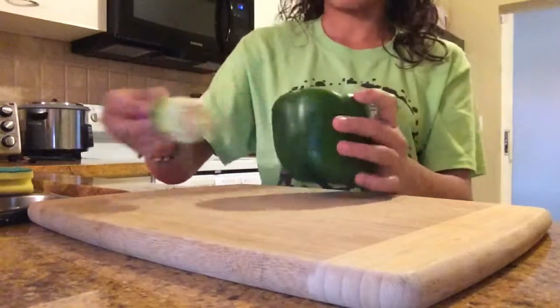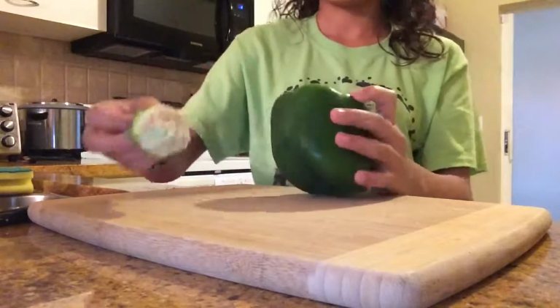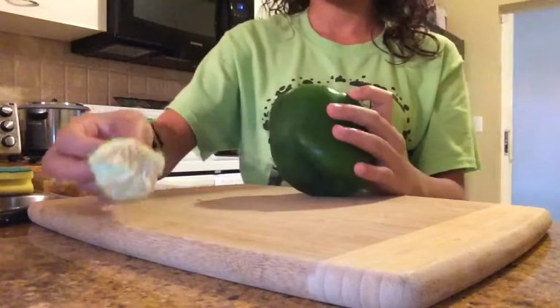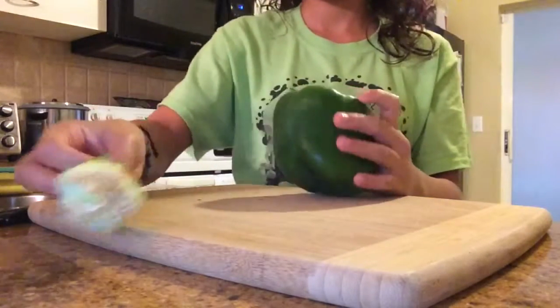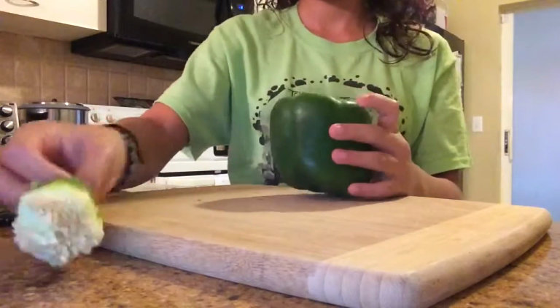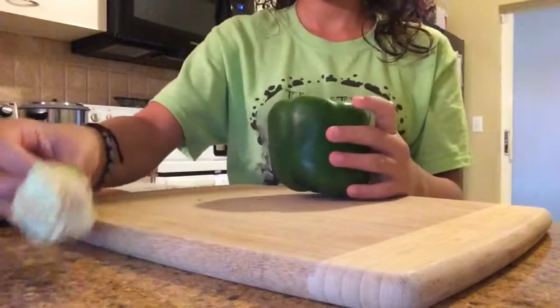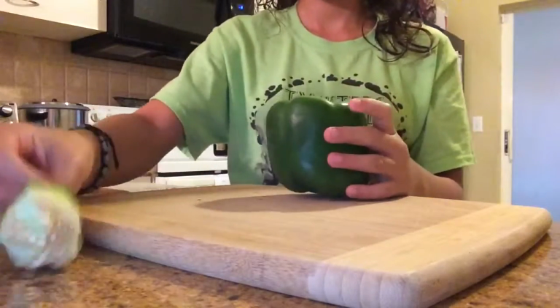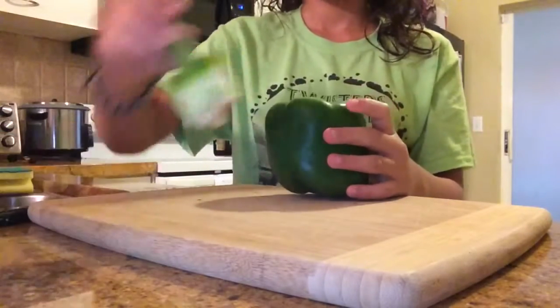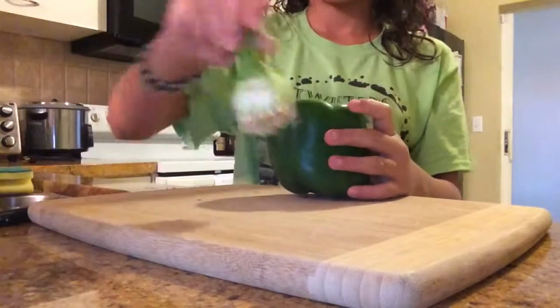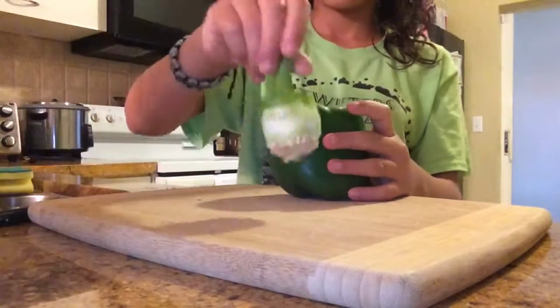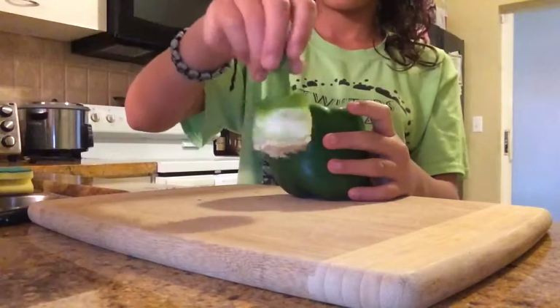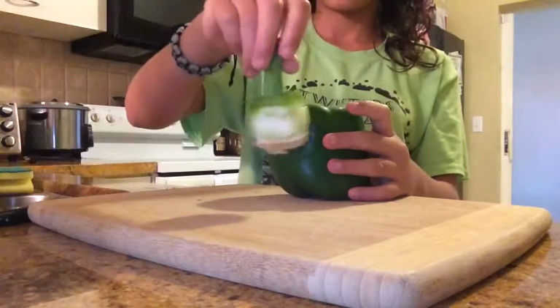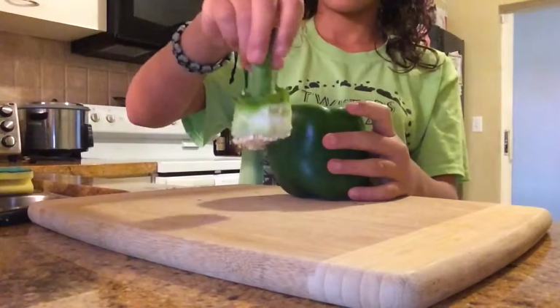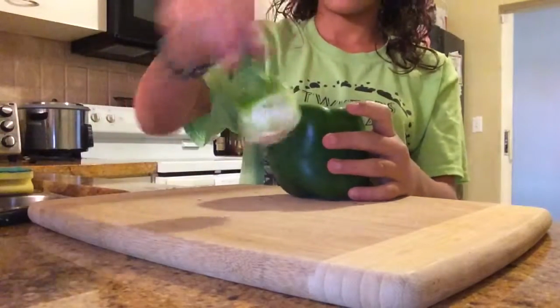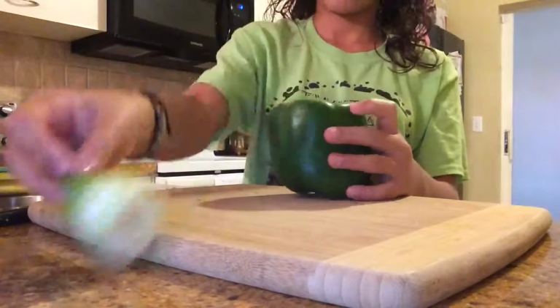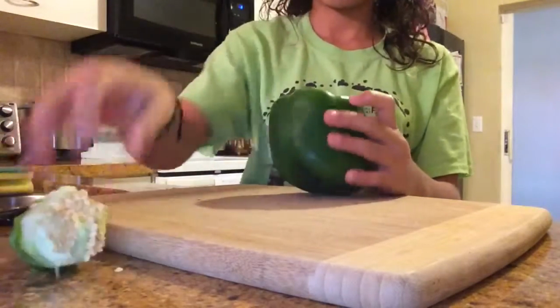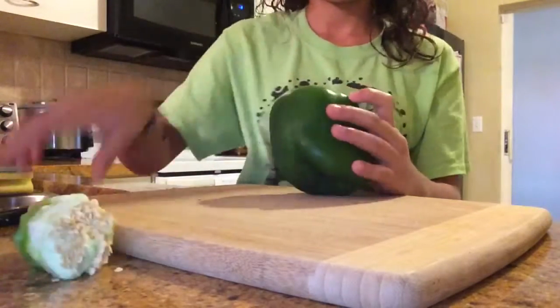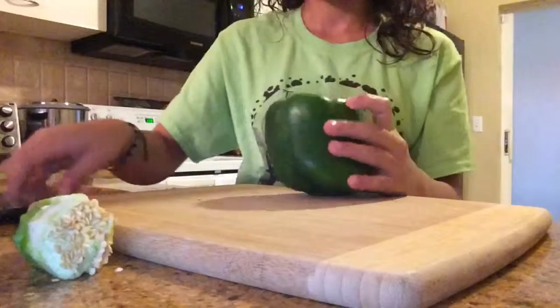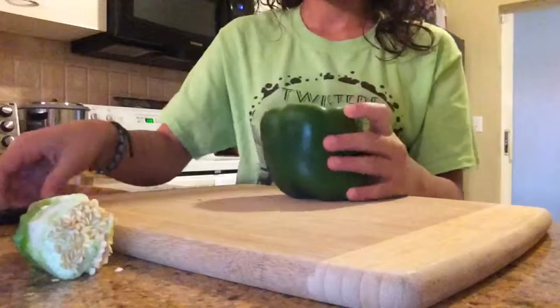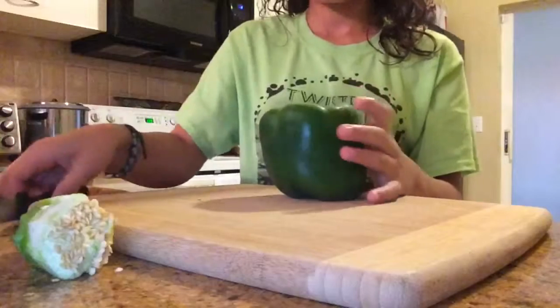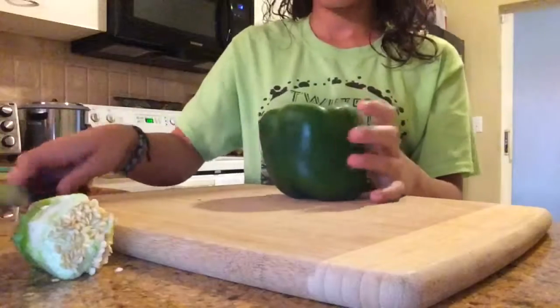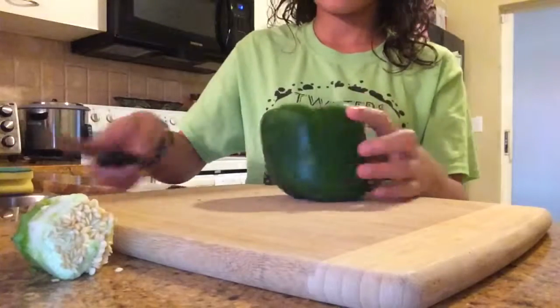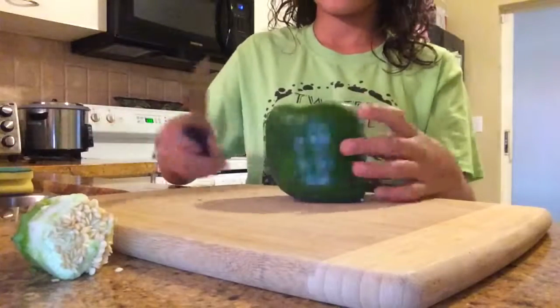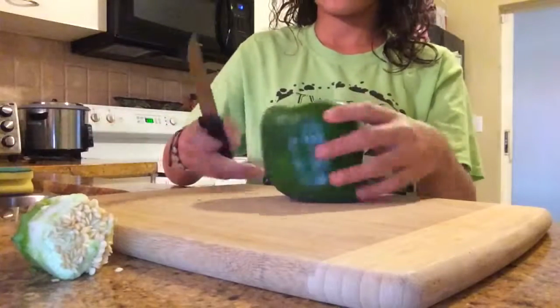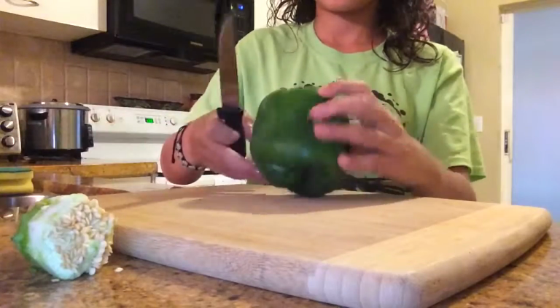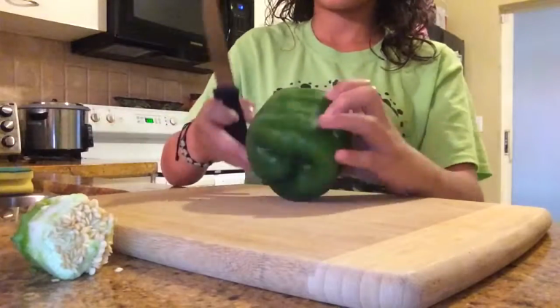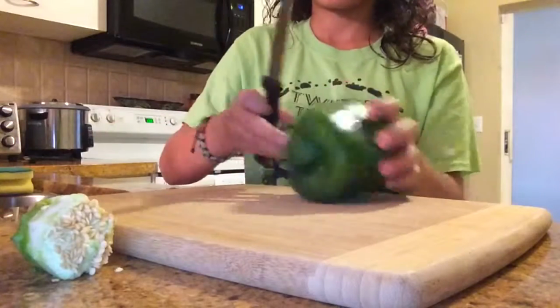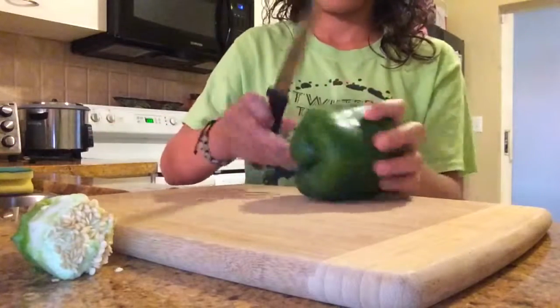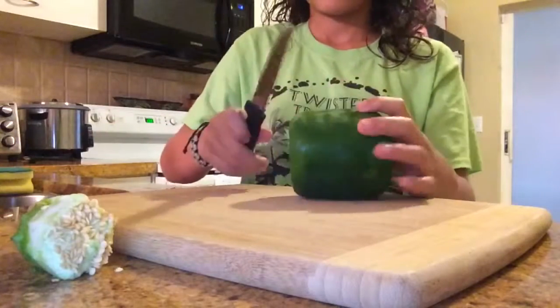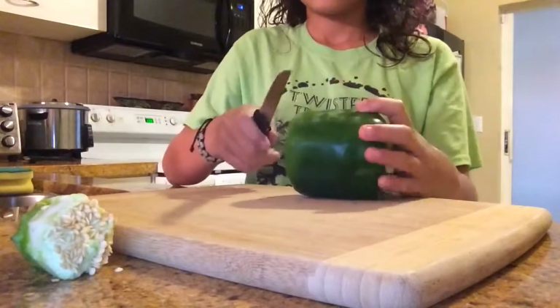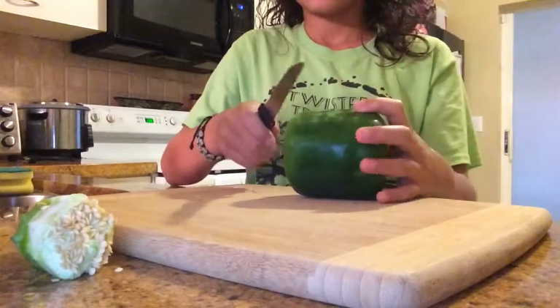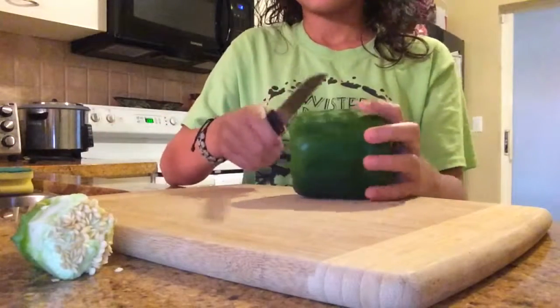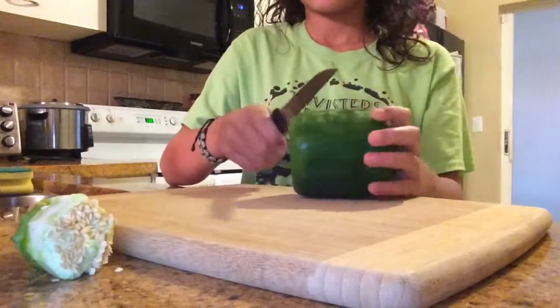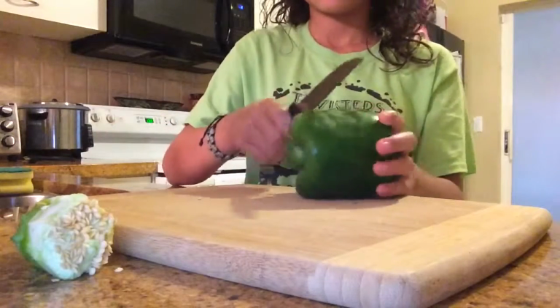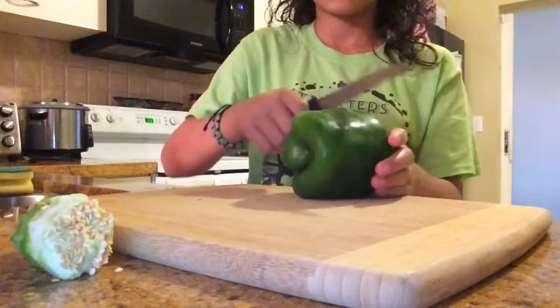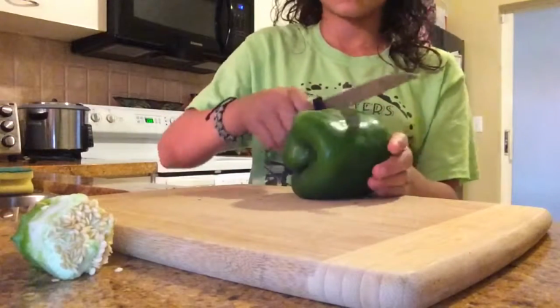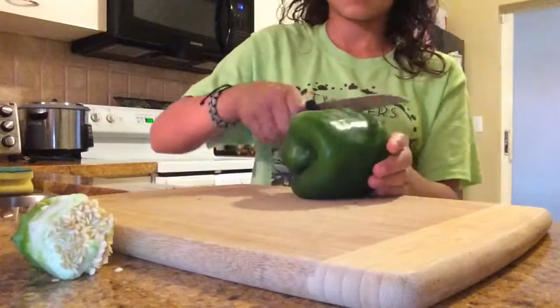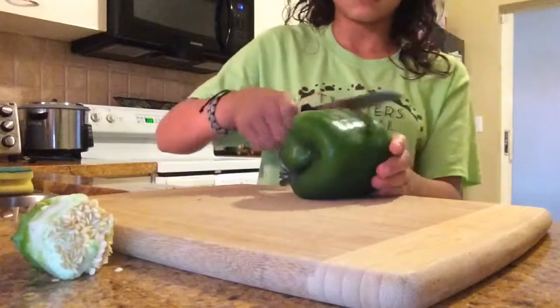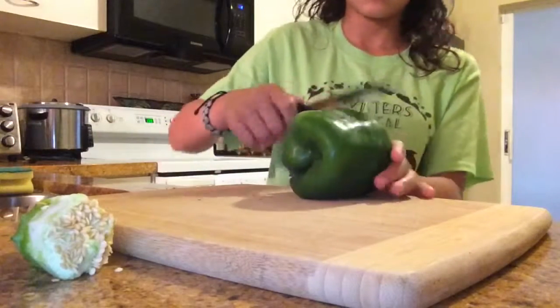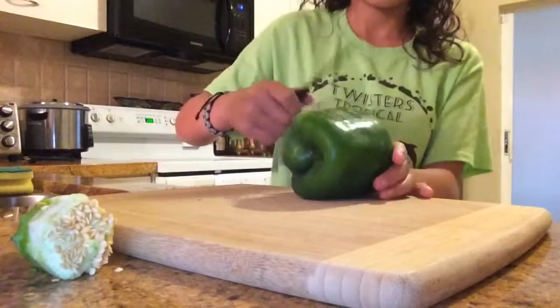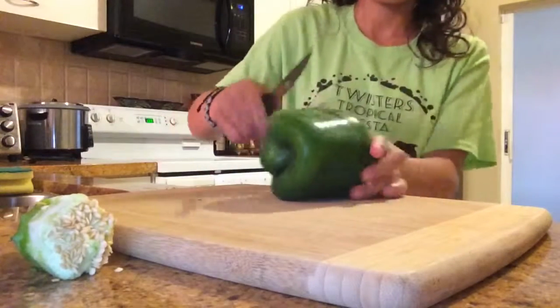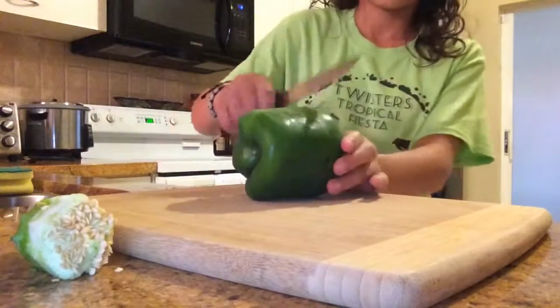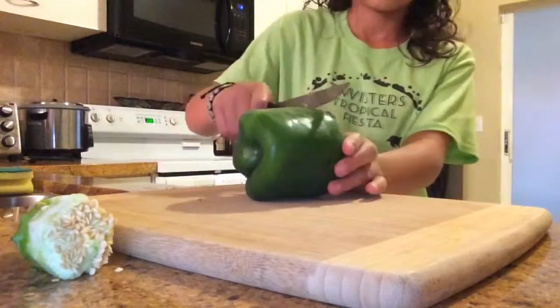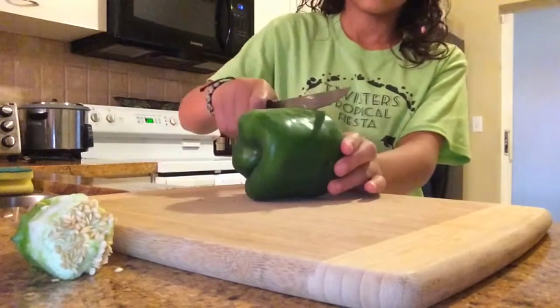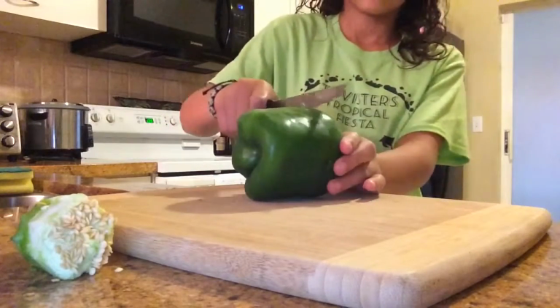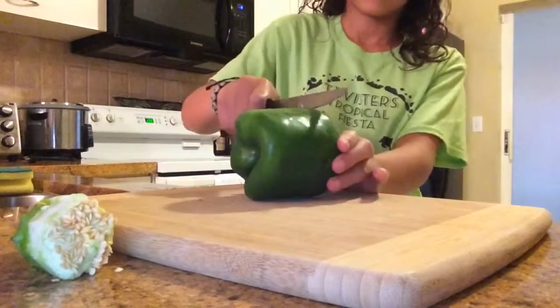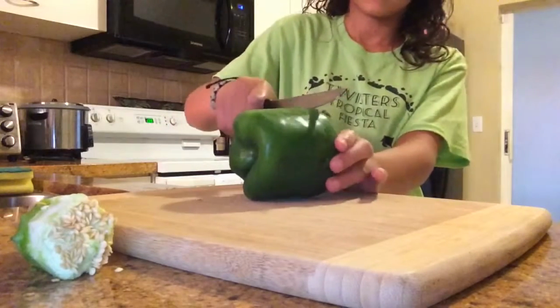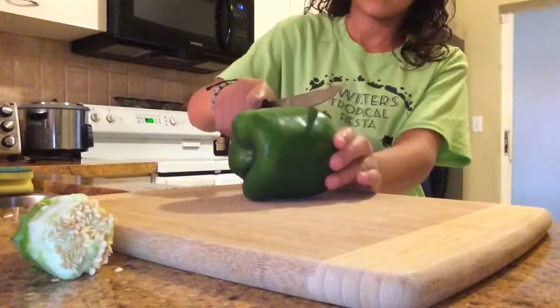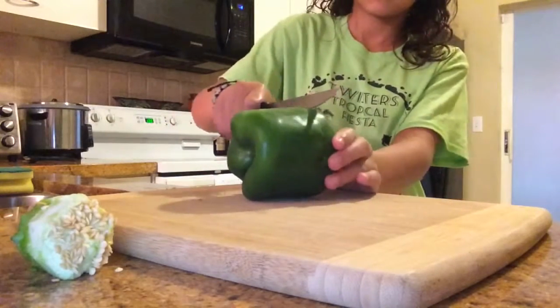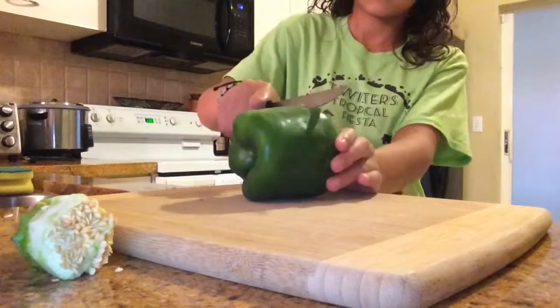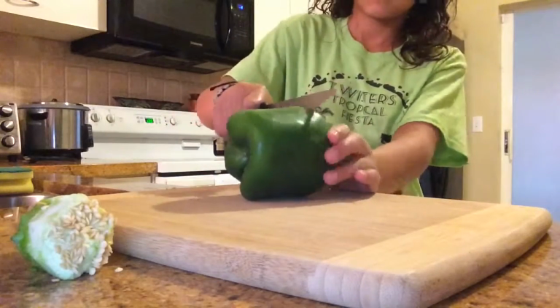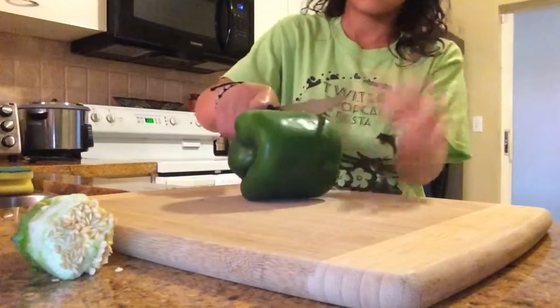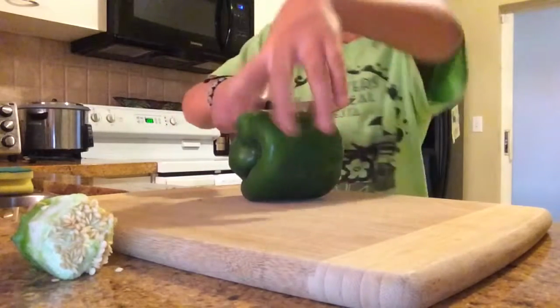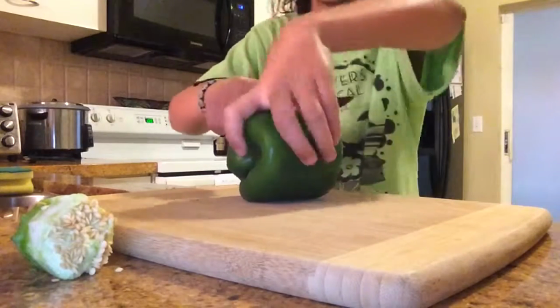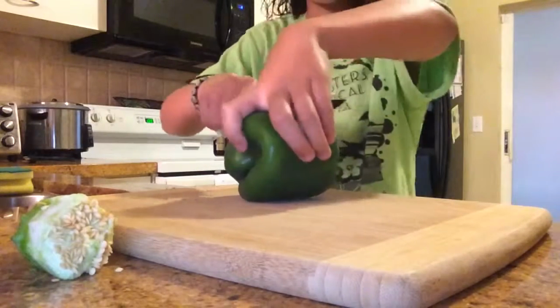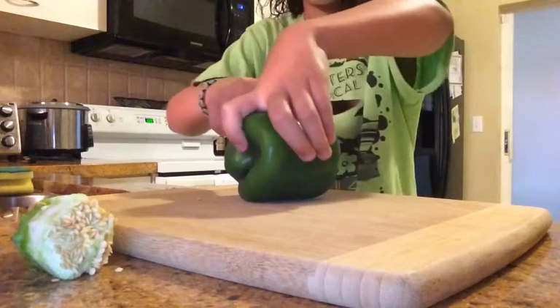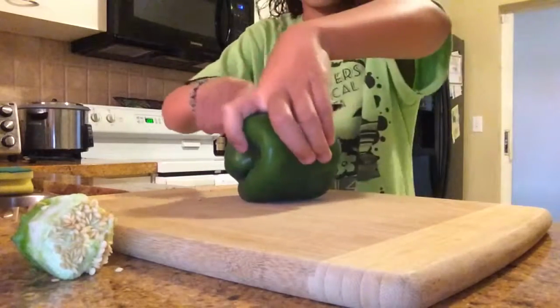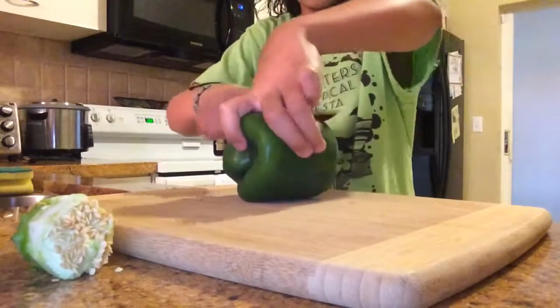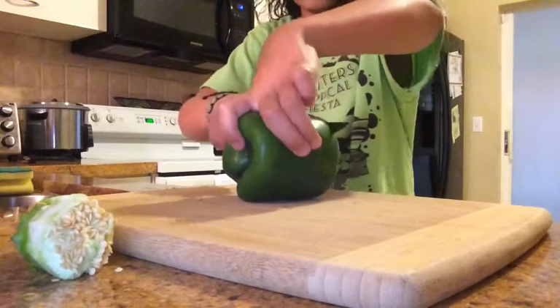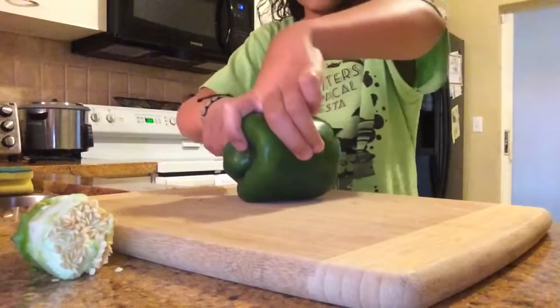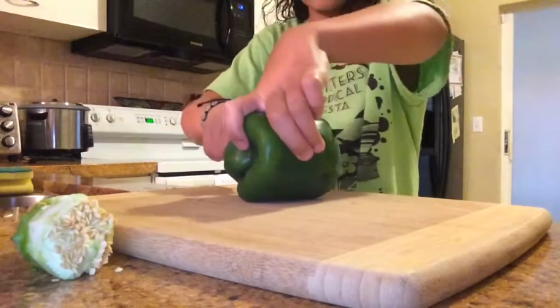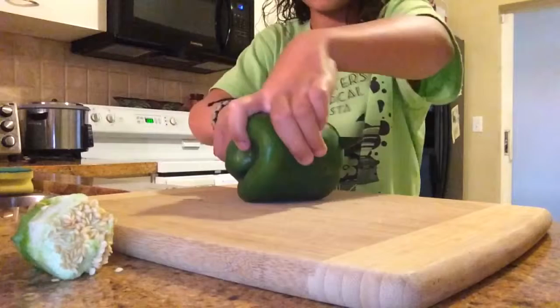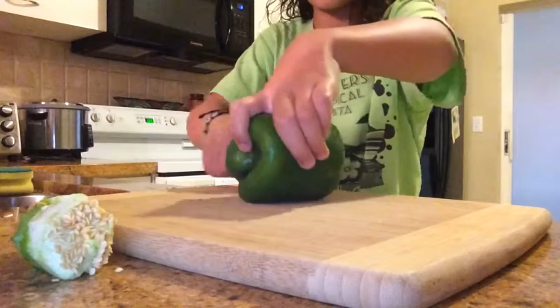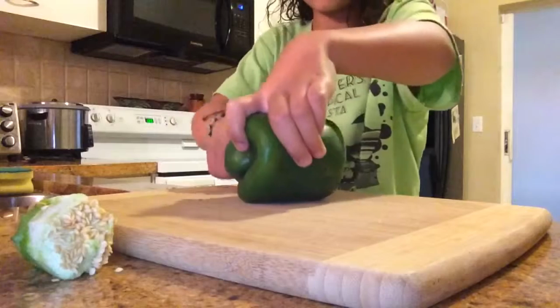So since you take that out, it should look like that. You're going to cut off the bottom because you're going to be making the base of the wreath.